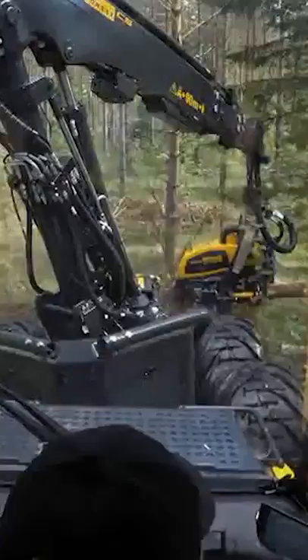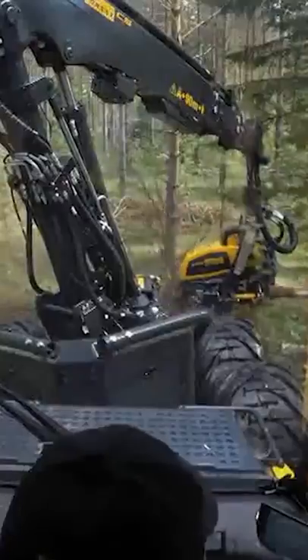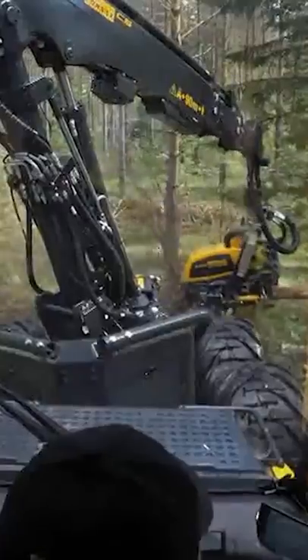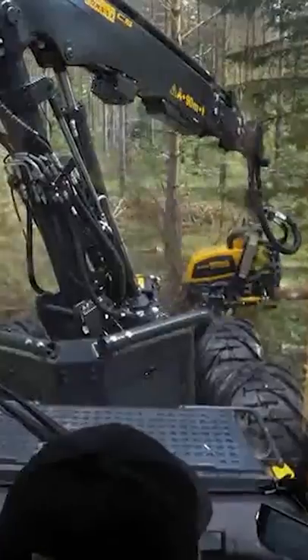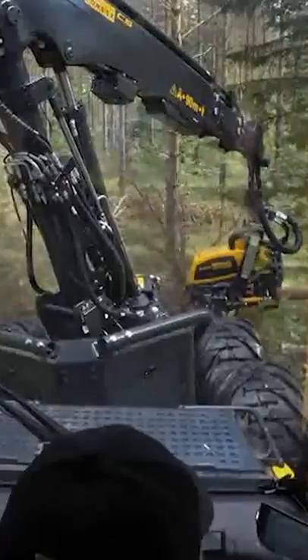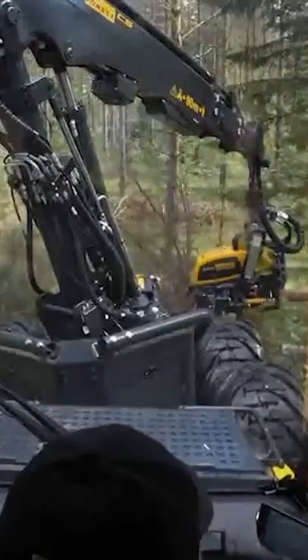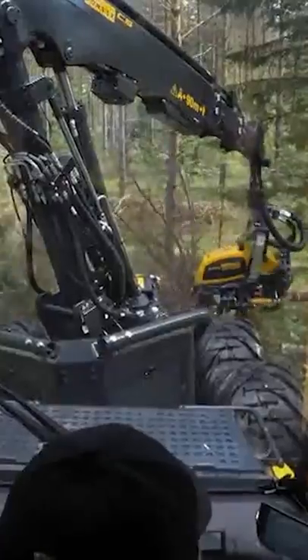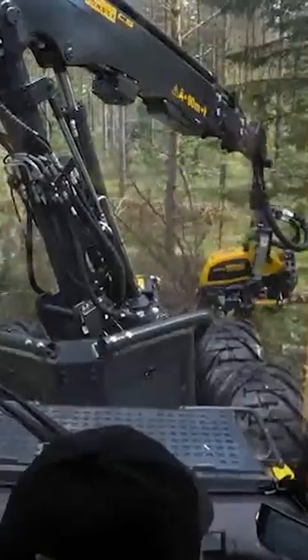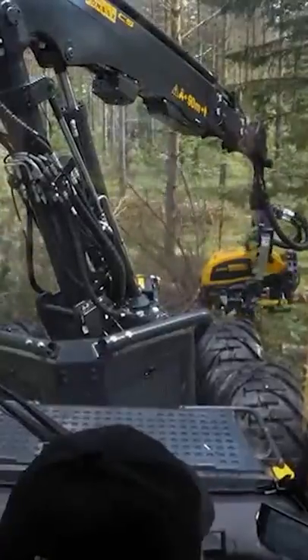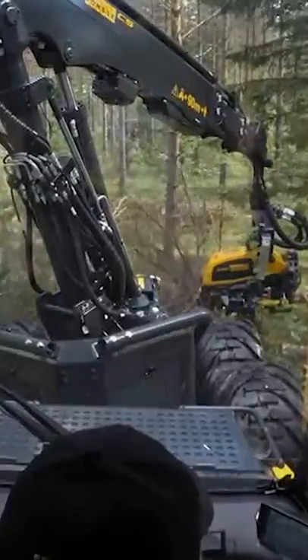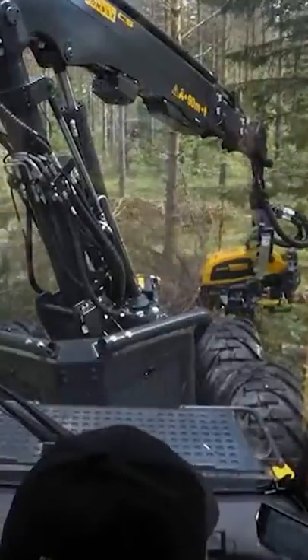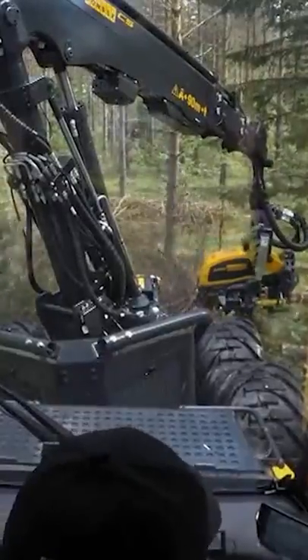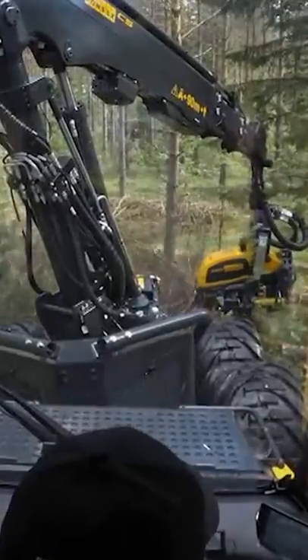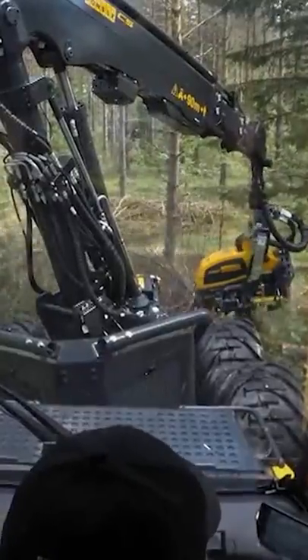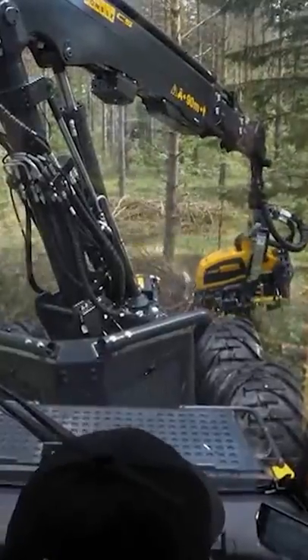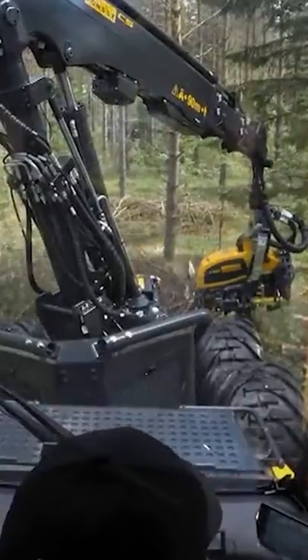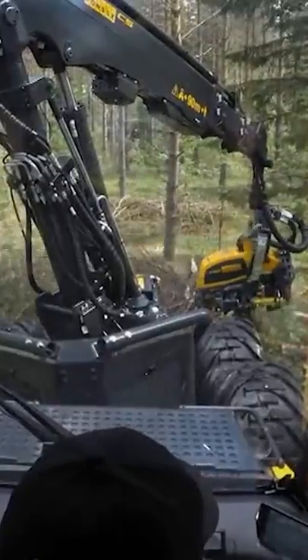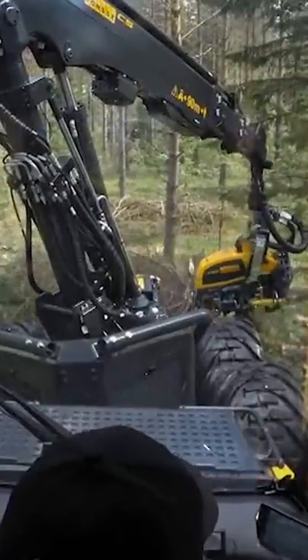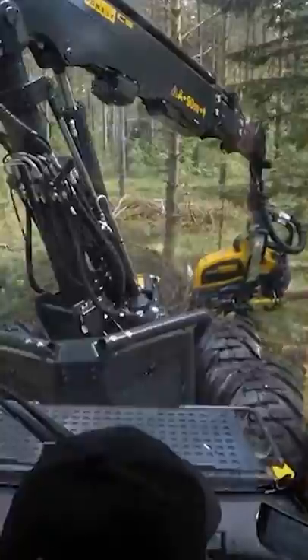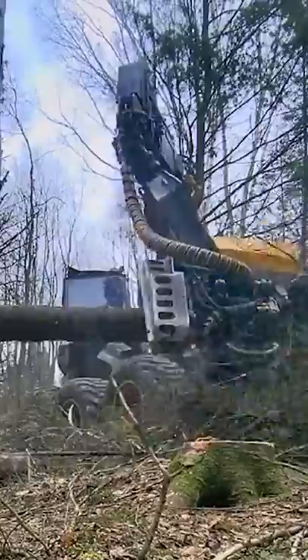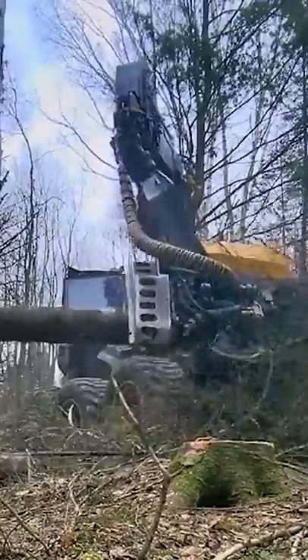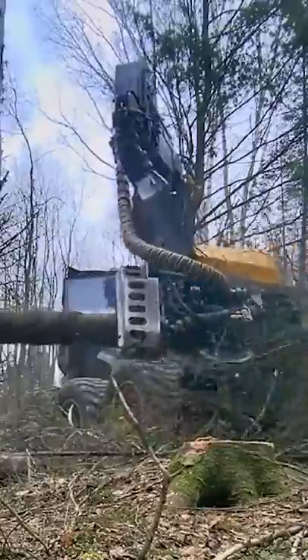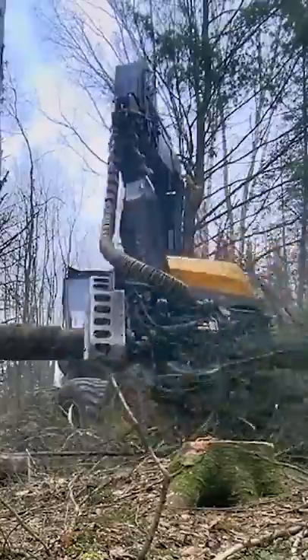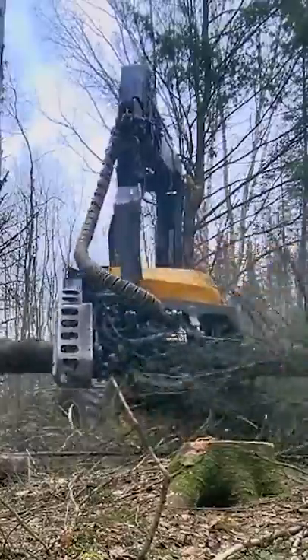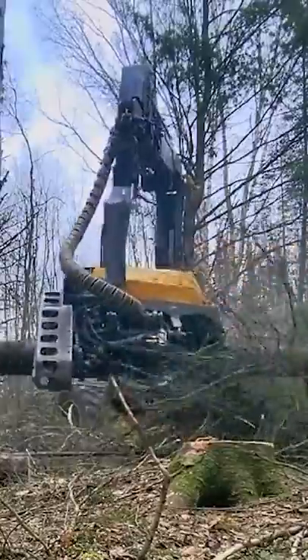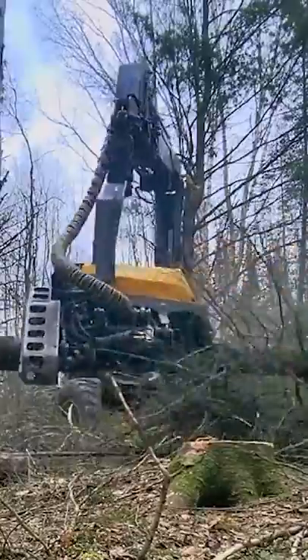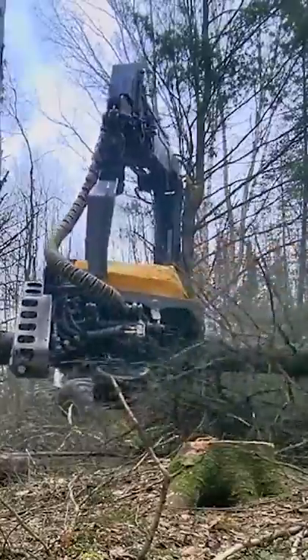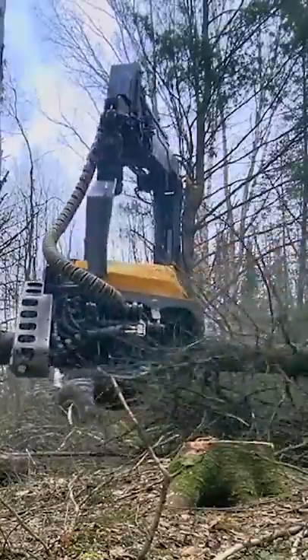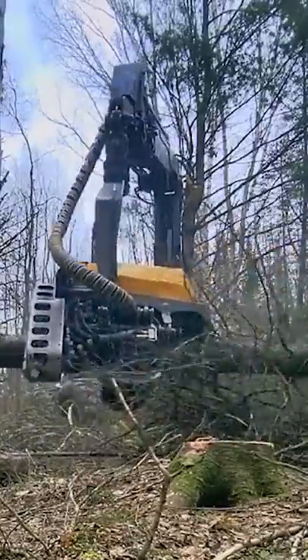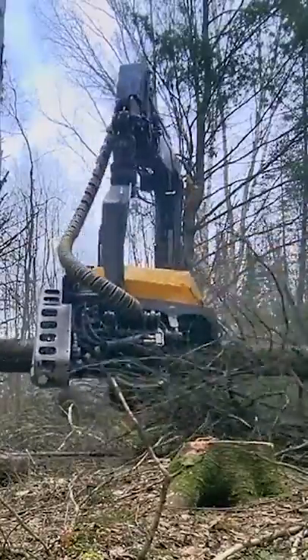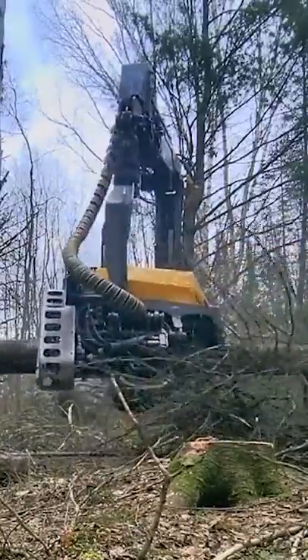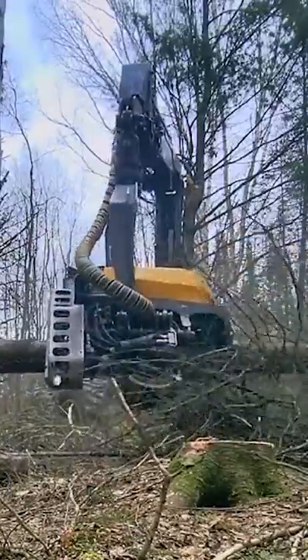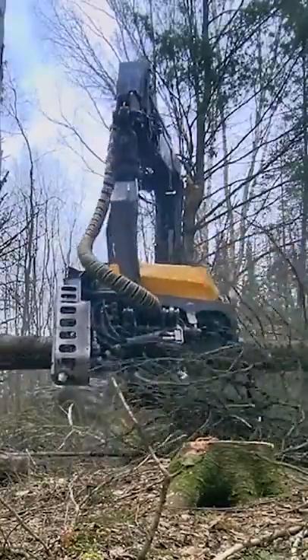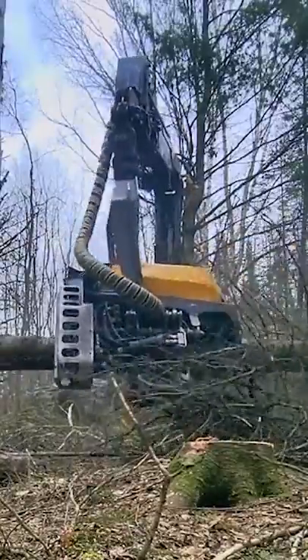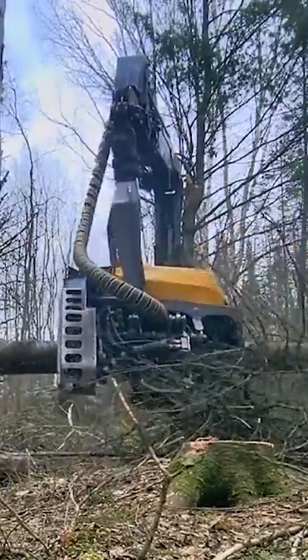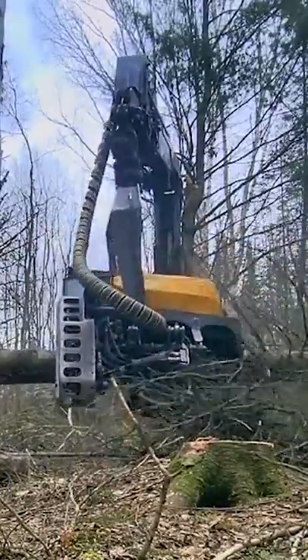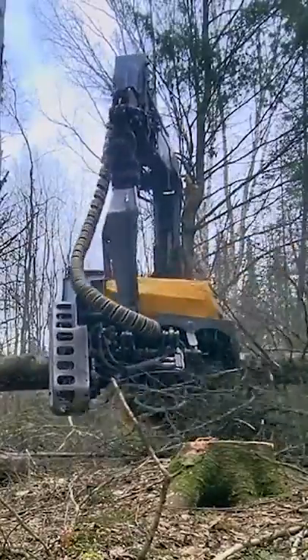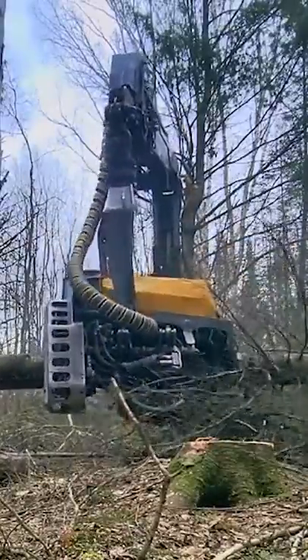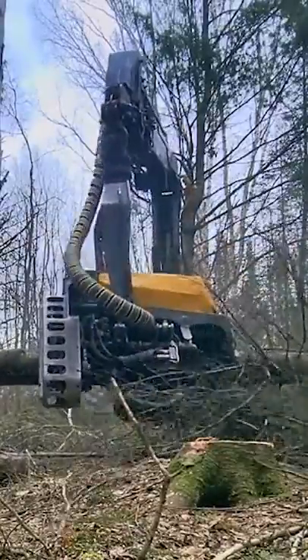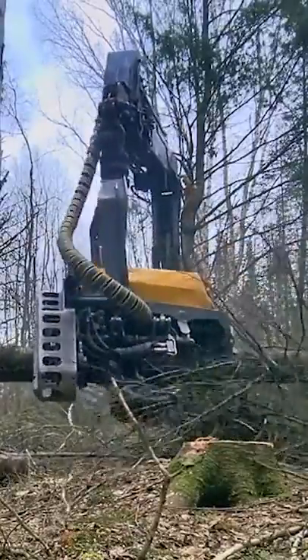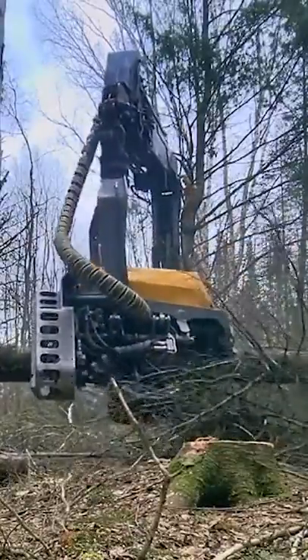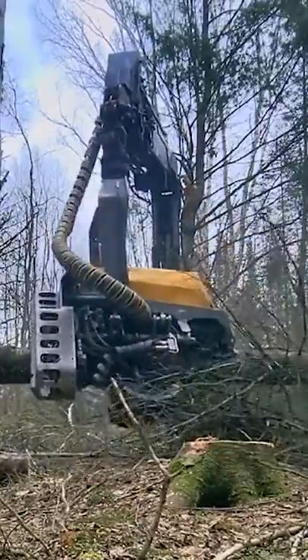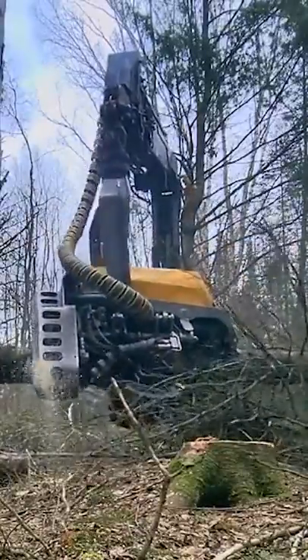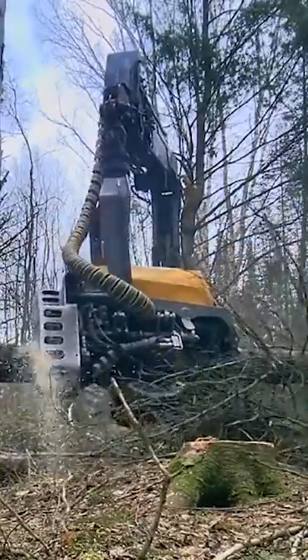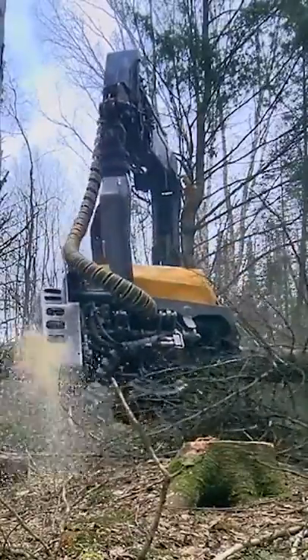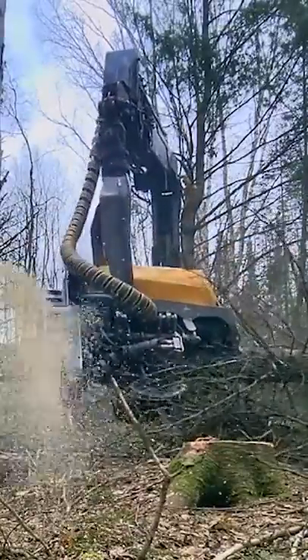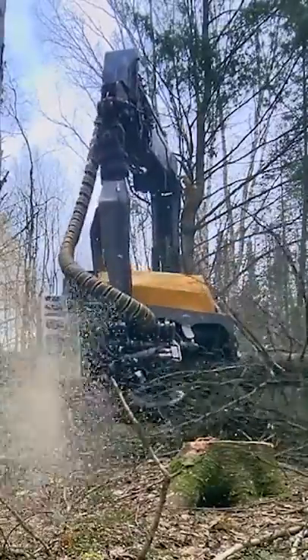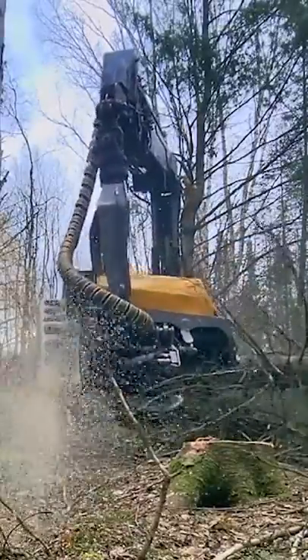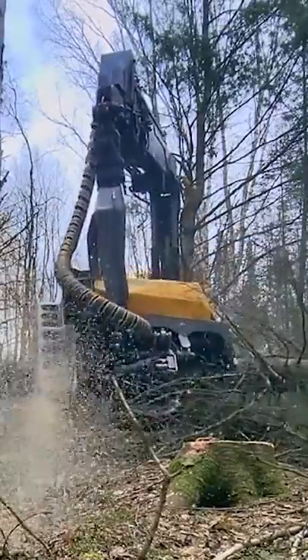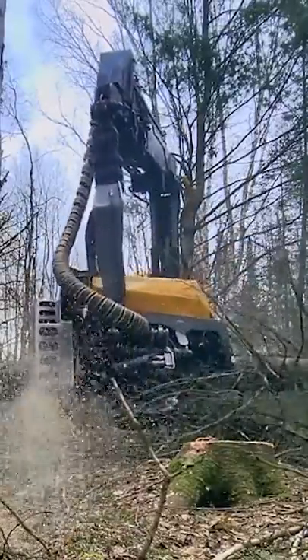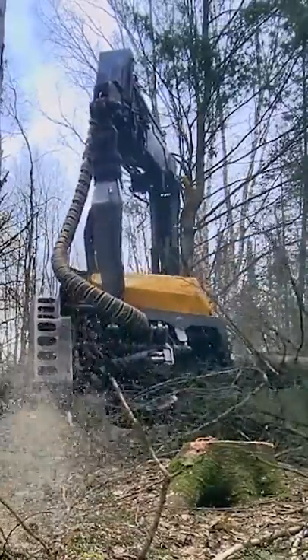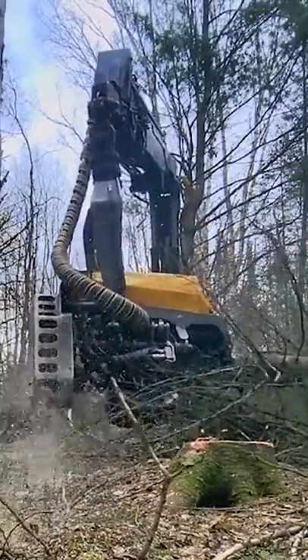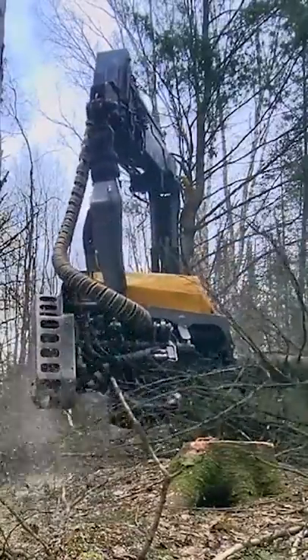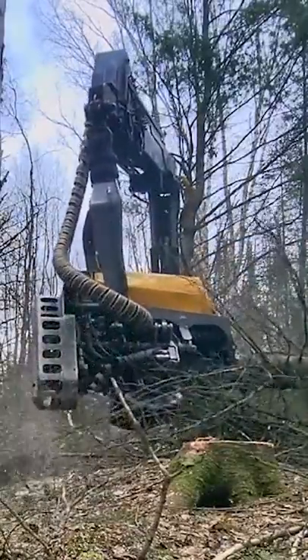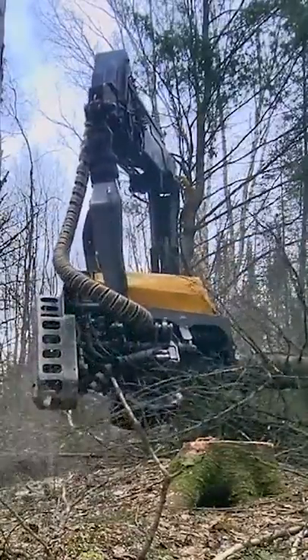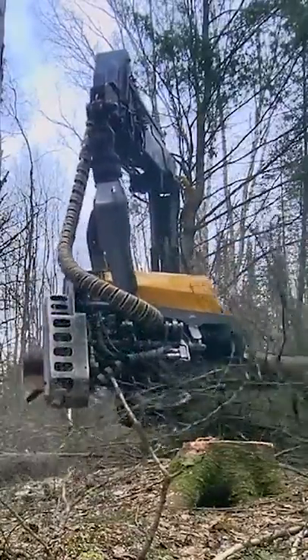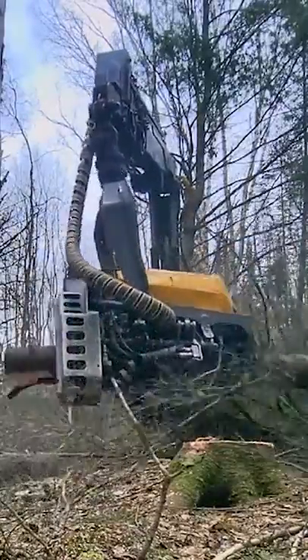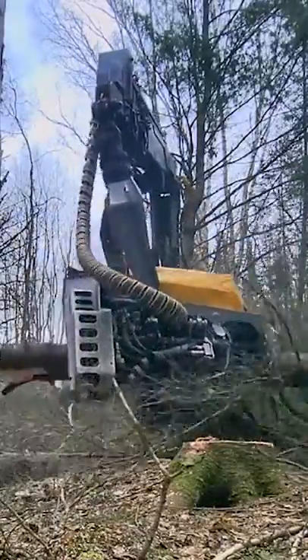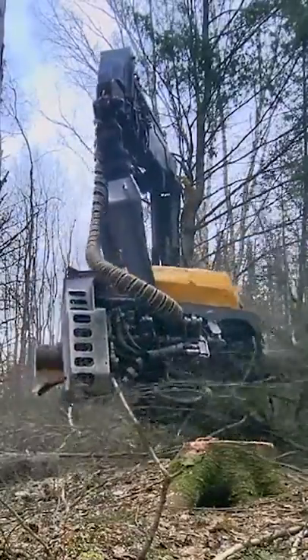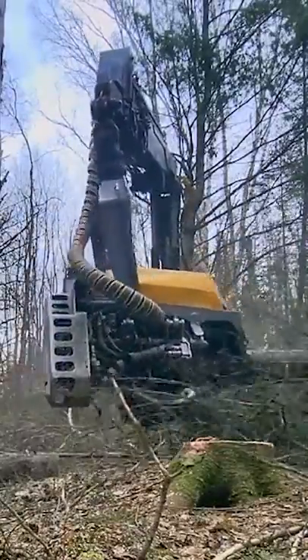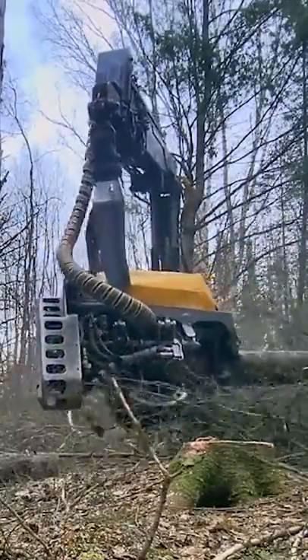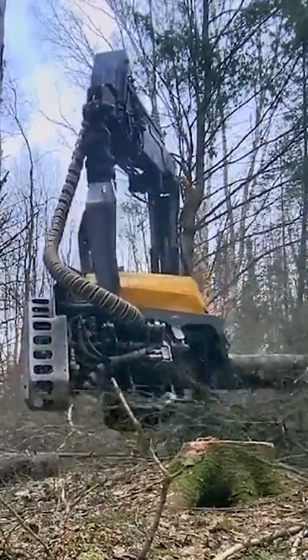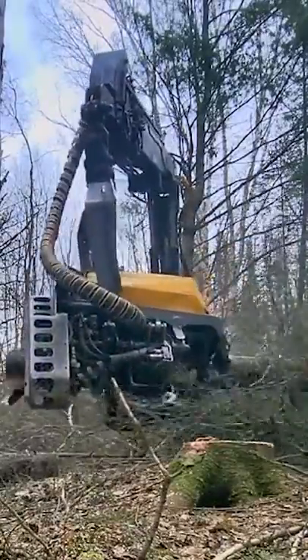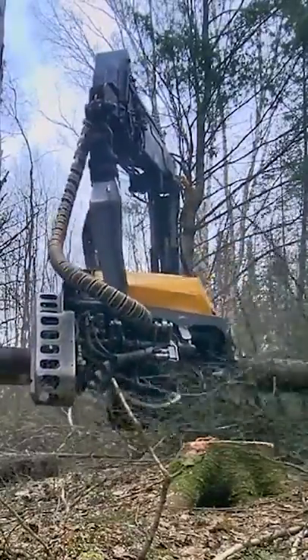This machine is used in sustainable forestry. Each year they cut a few rows and let the forest naturally regenerate.